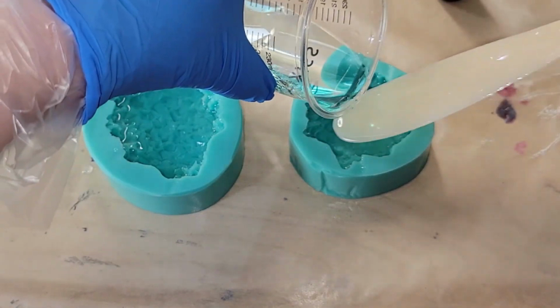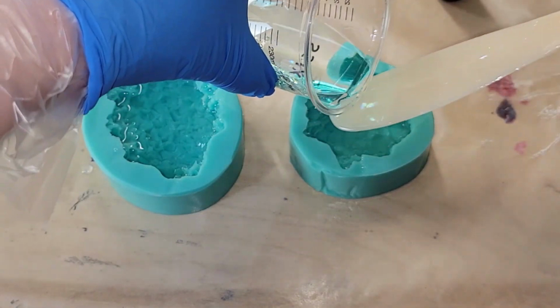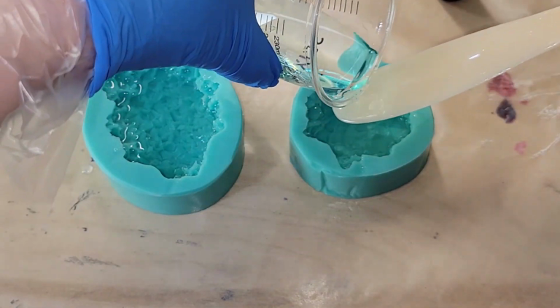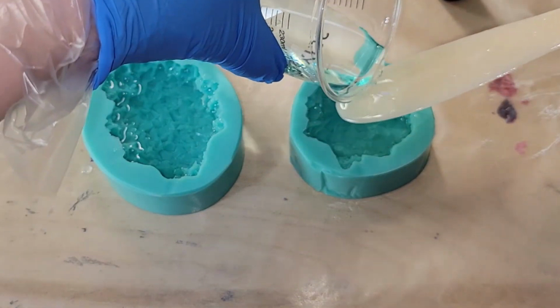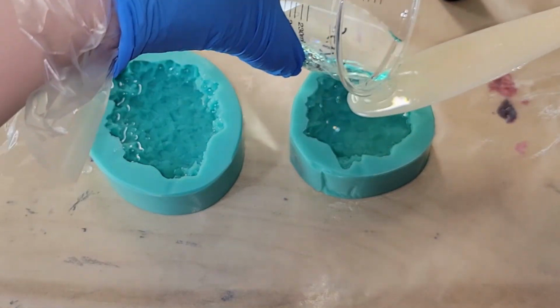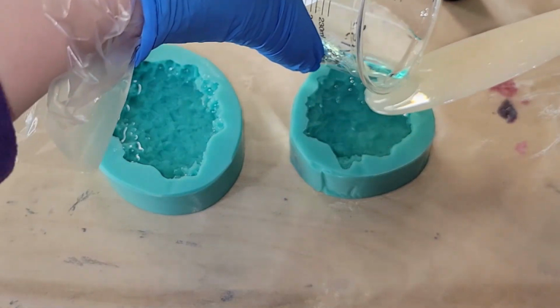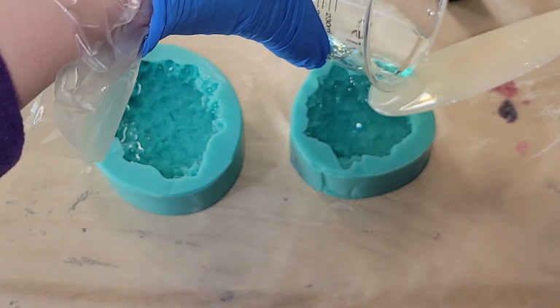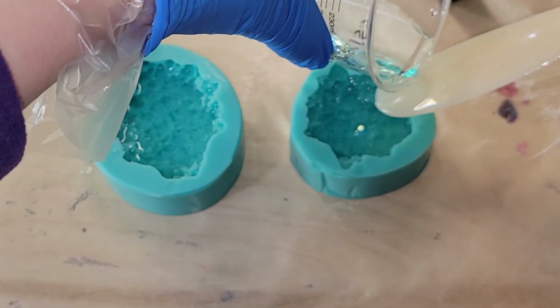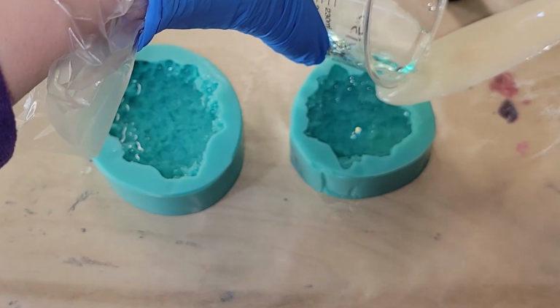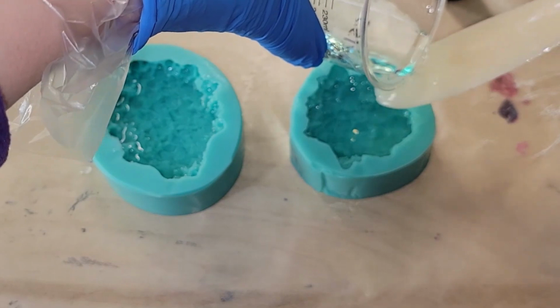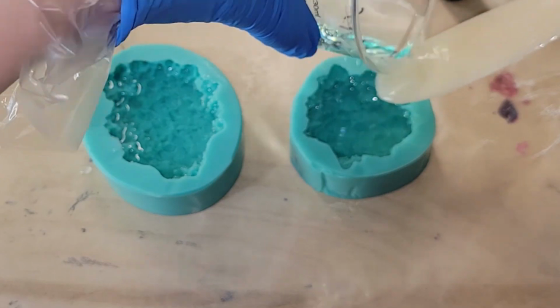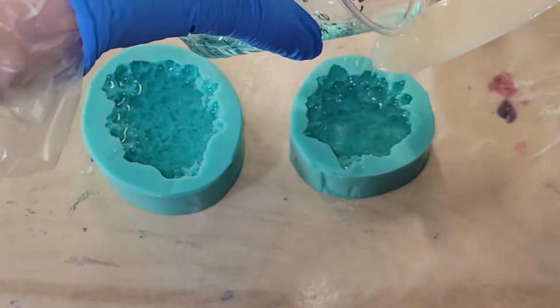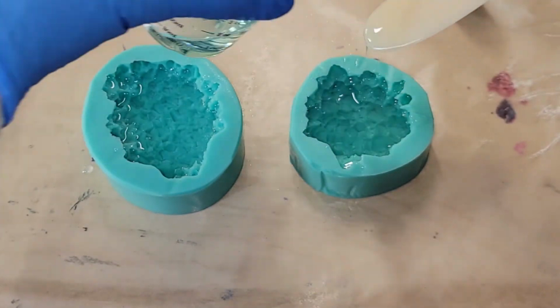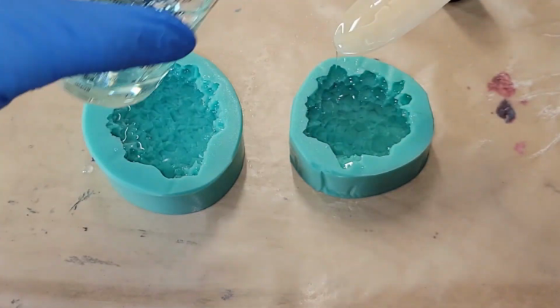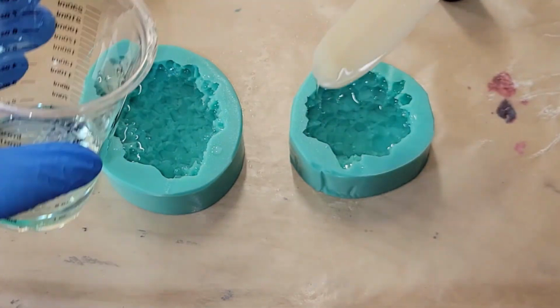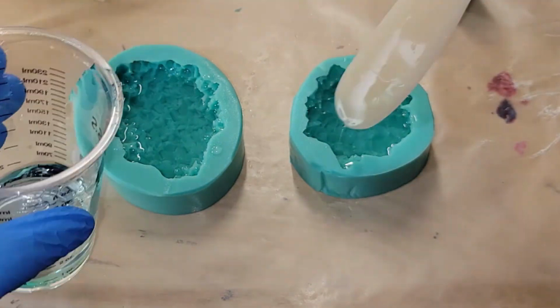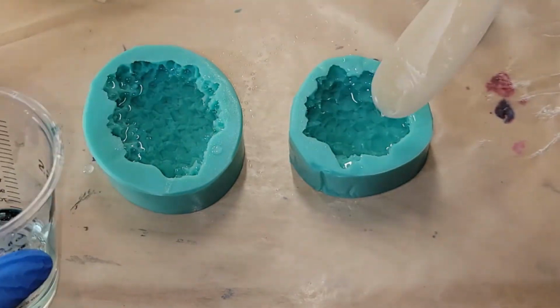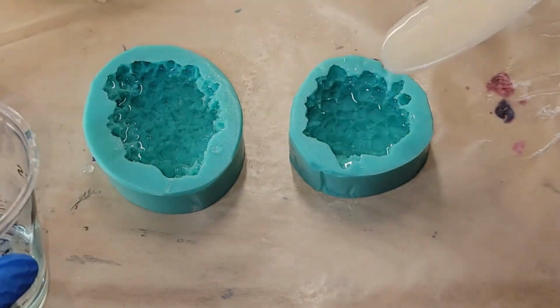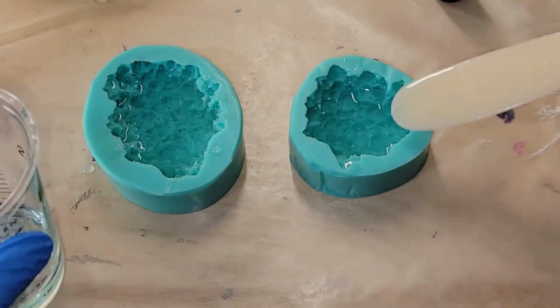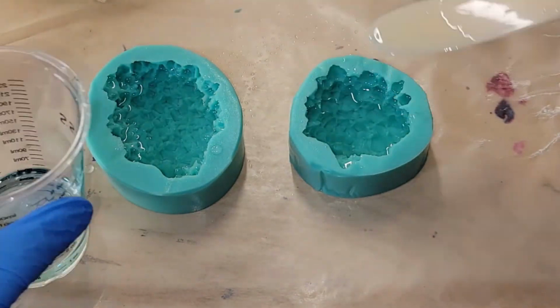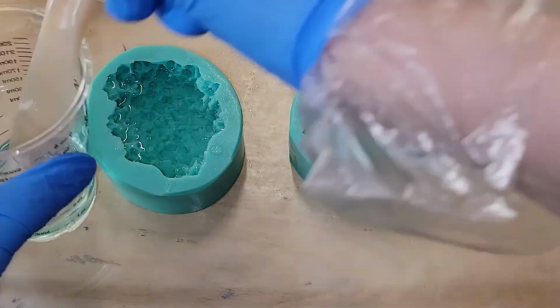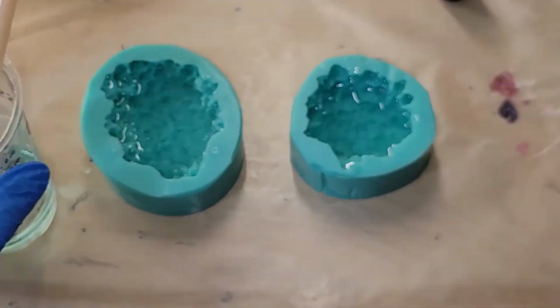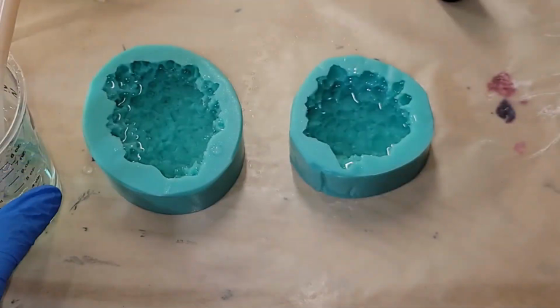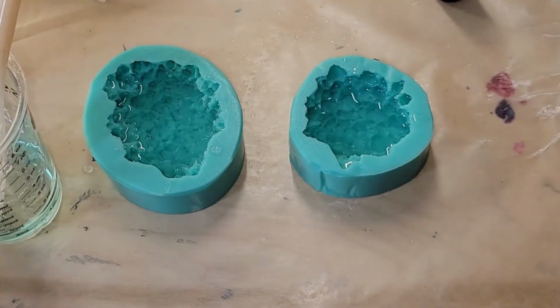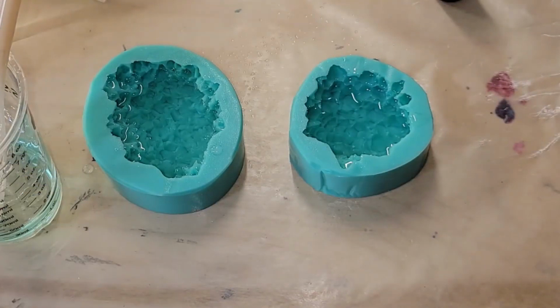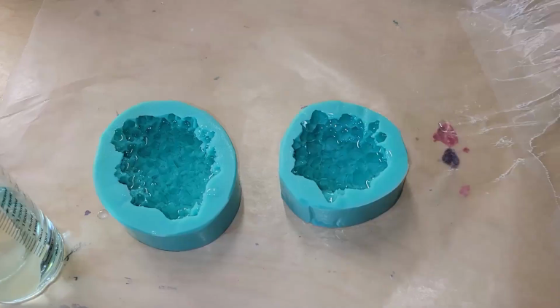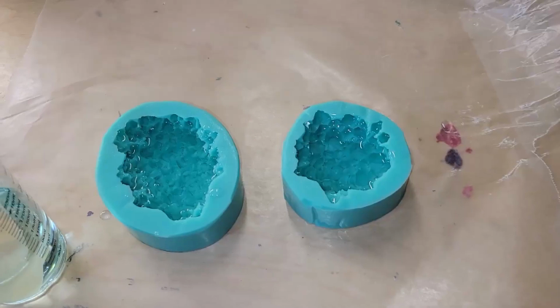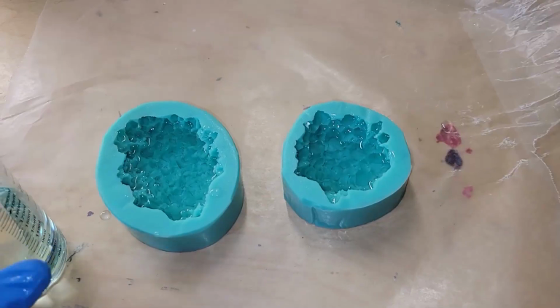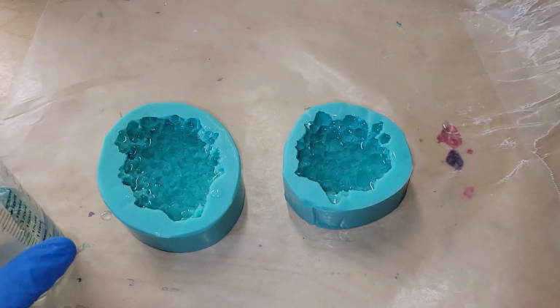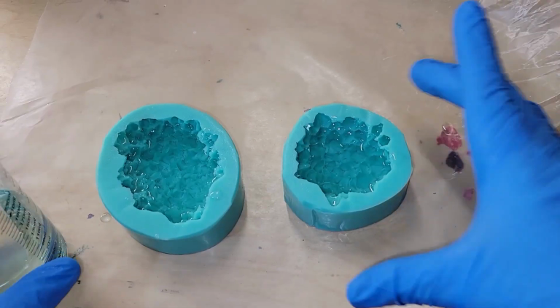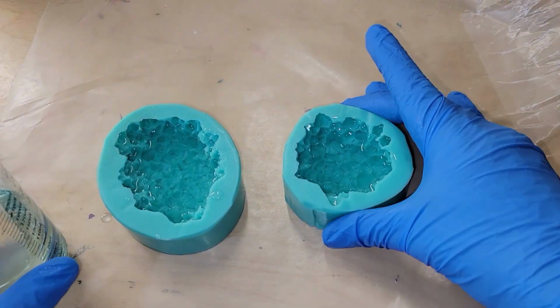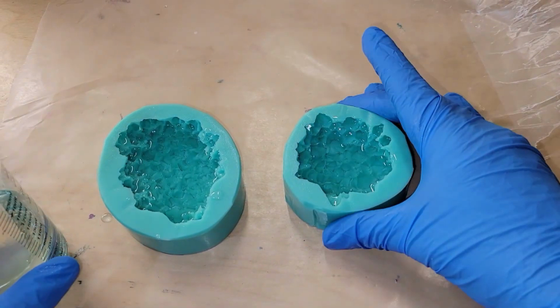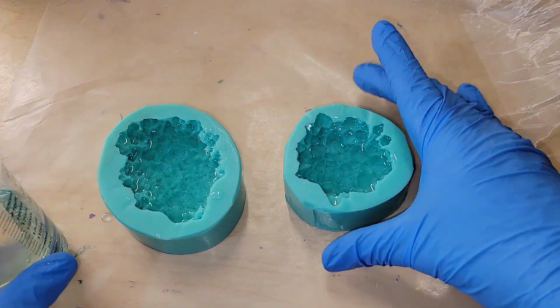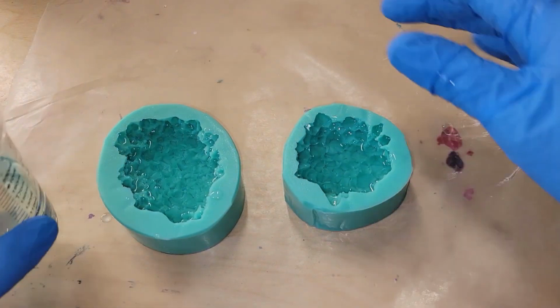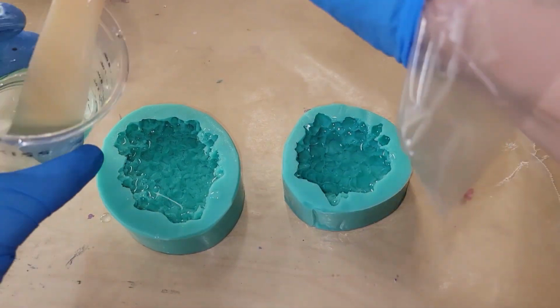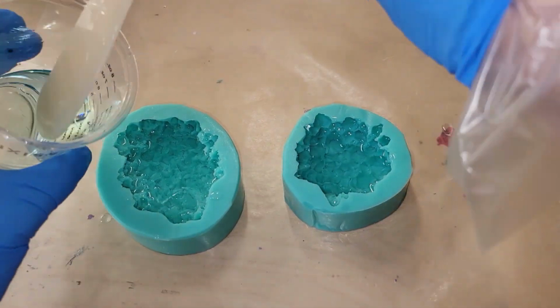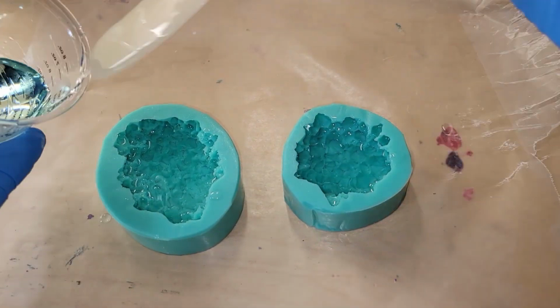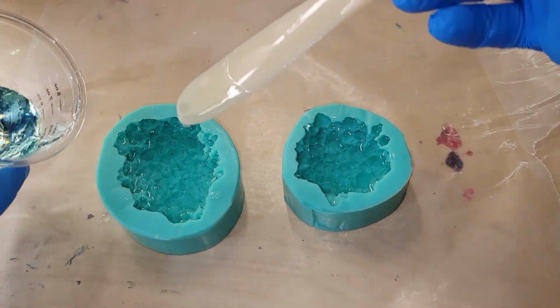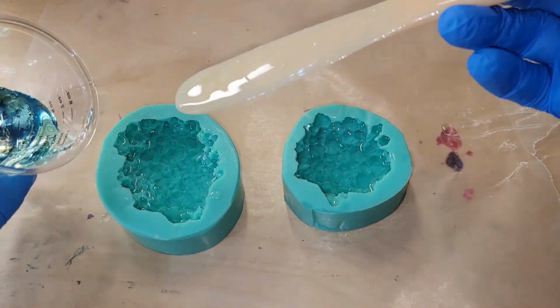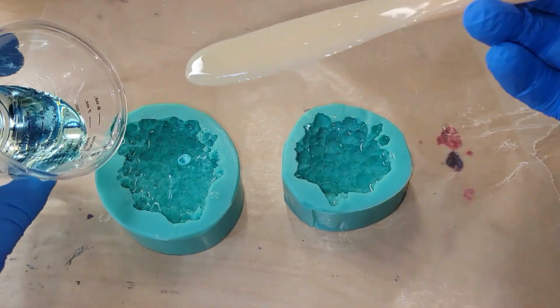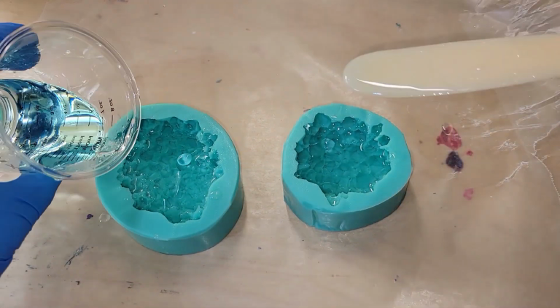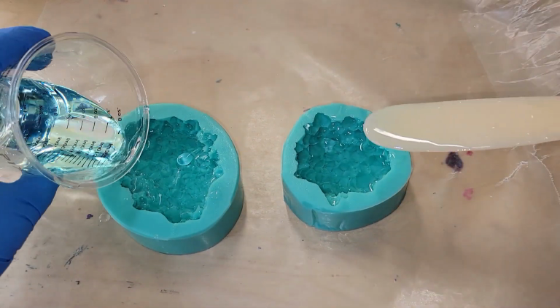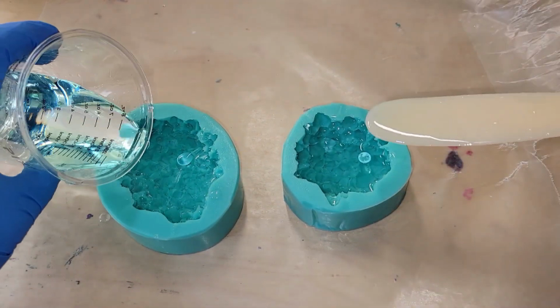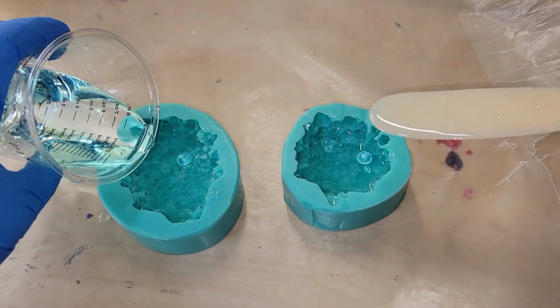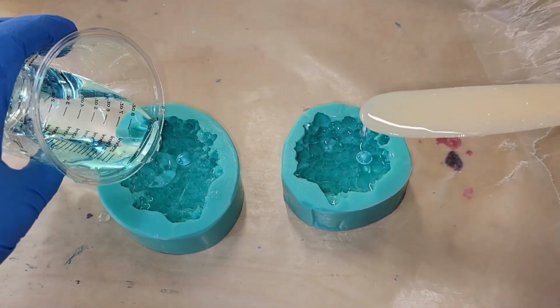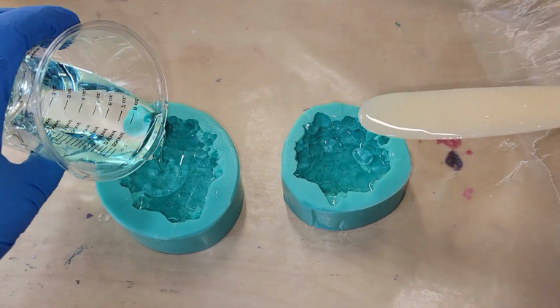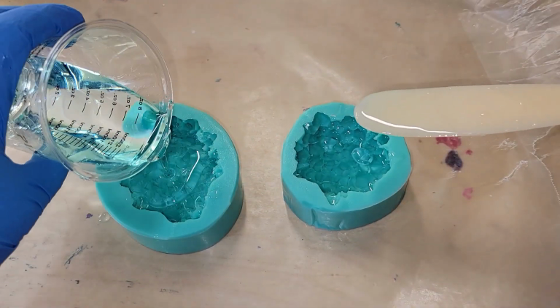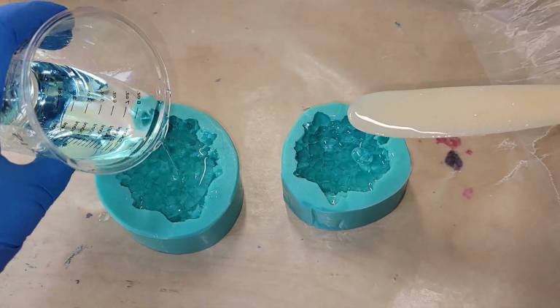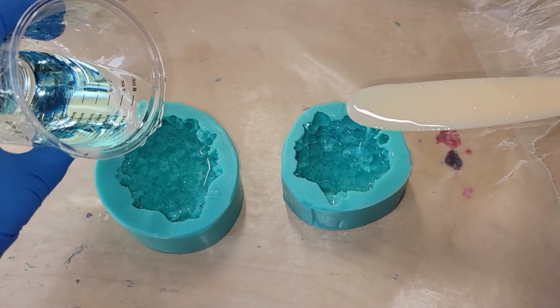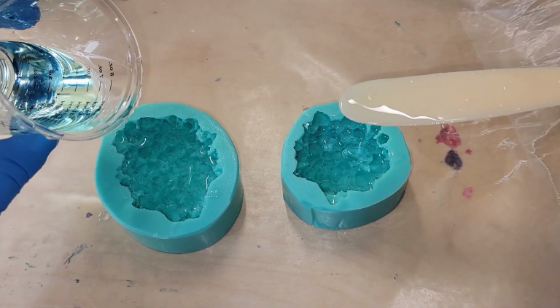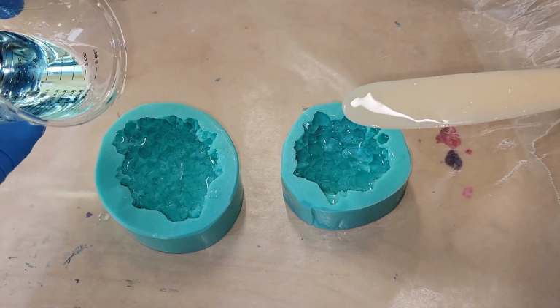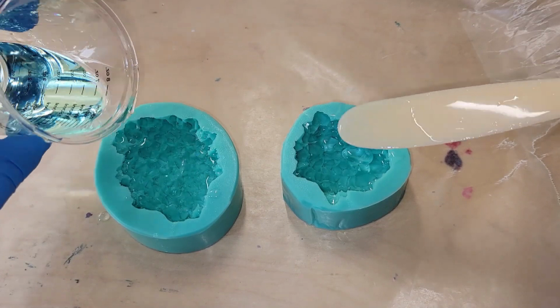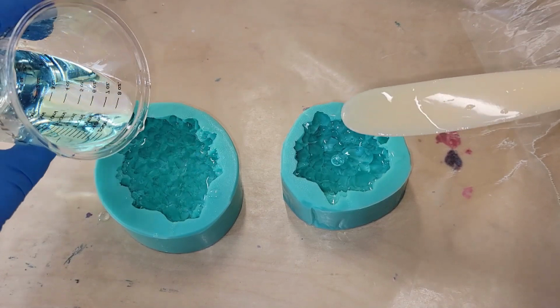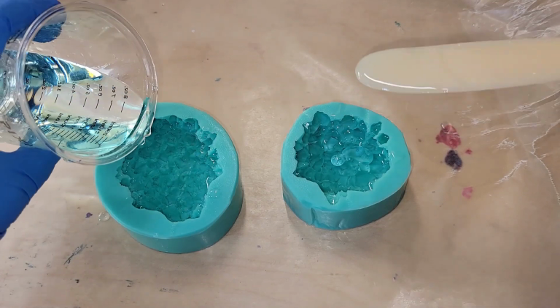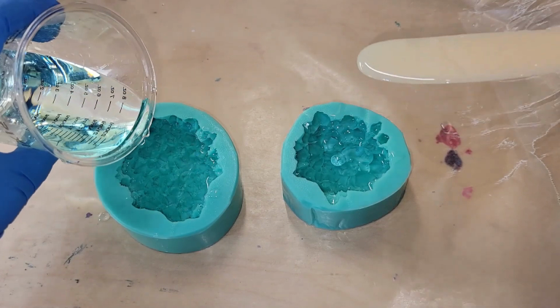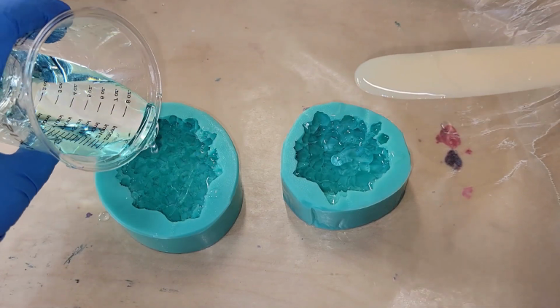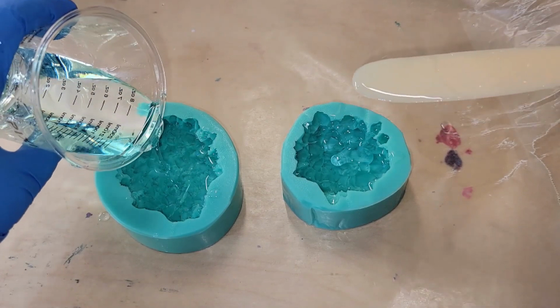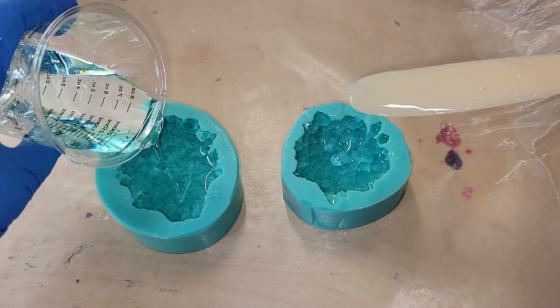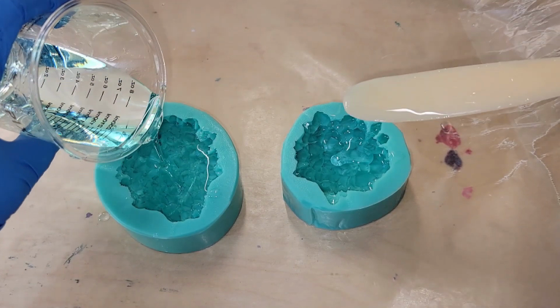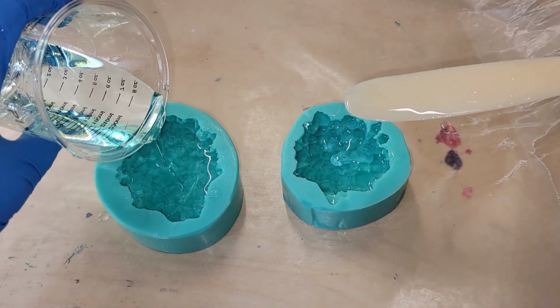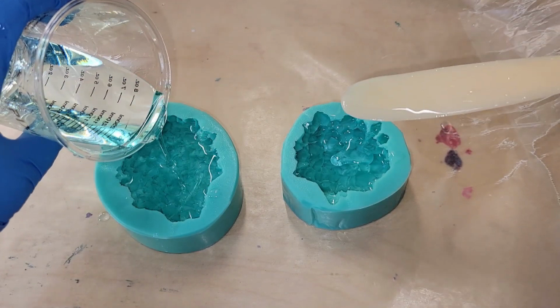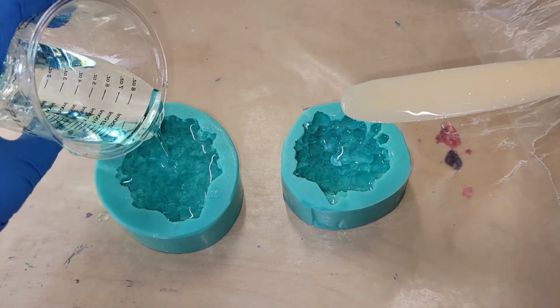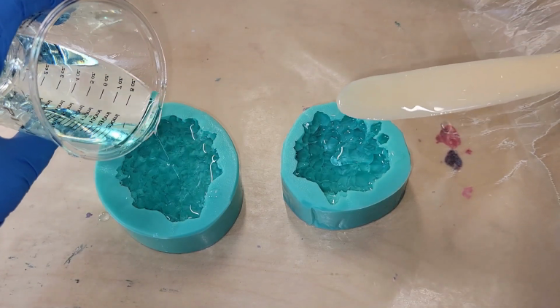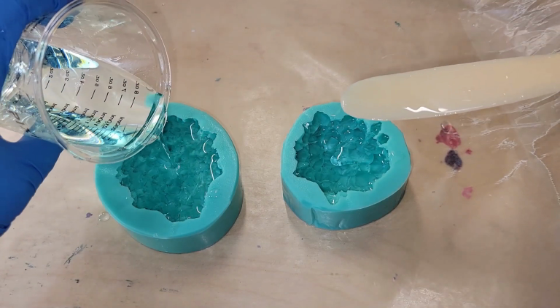I'll fill my molds up halfway with the resin and let them dry for 48 hours, and then we'll be ready to go in and do the second layer.